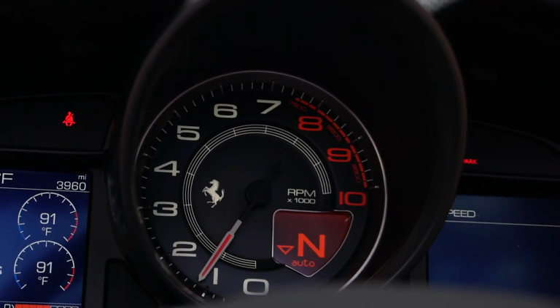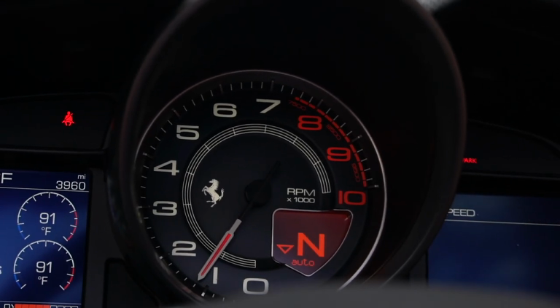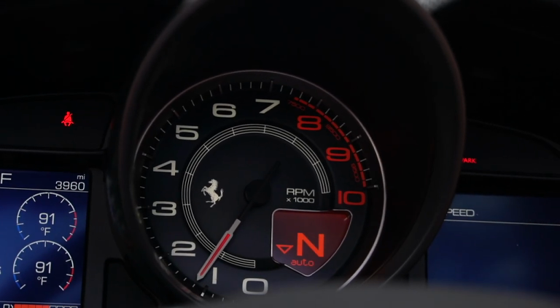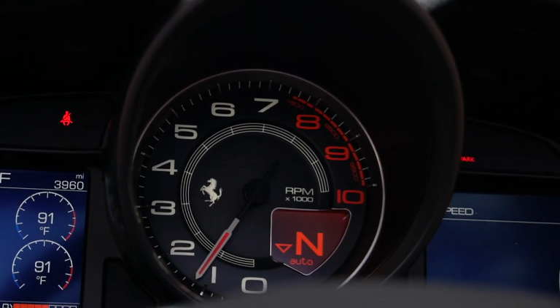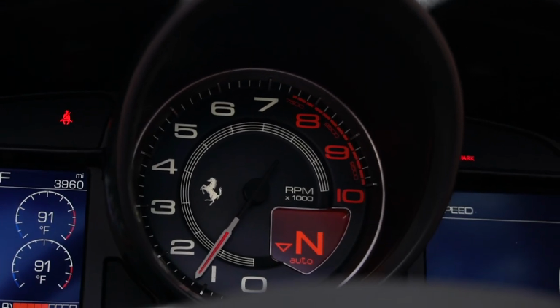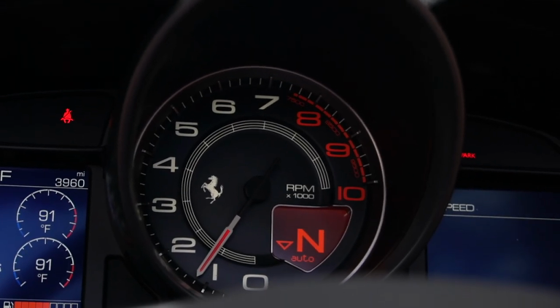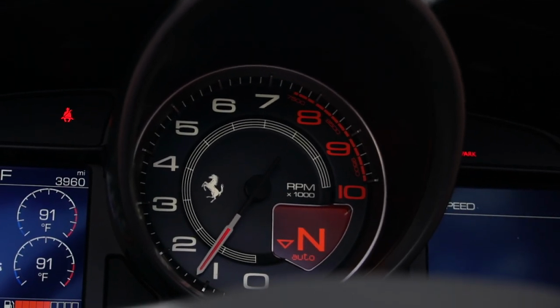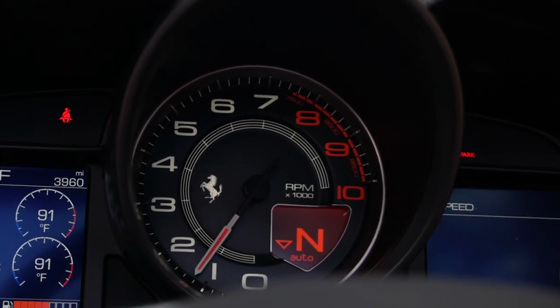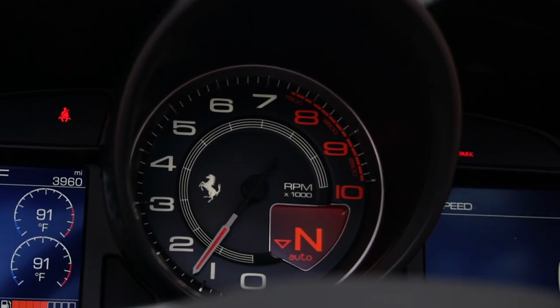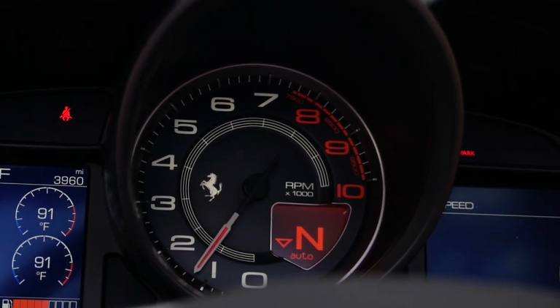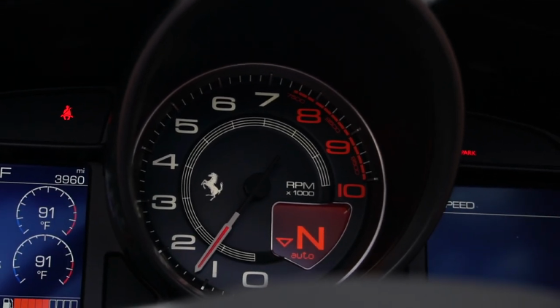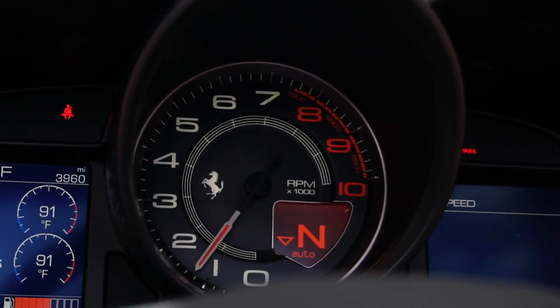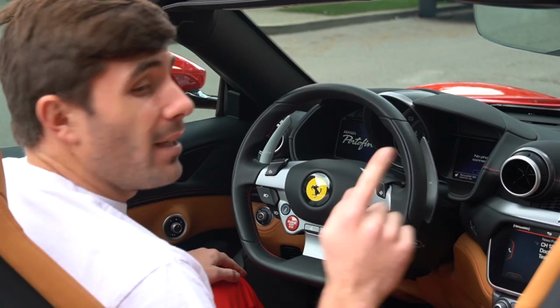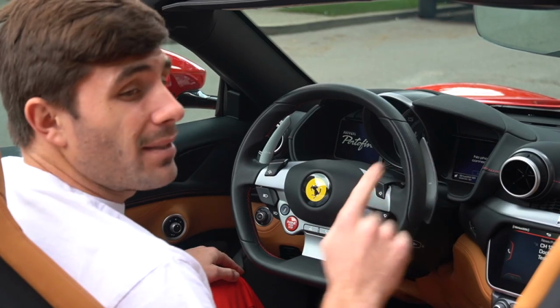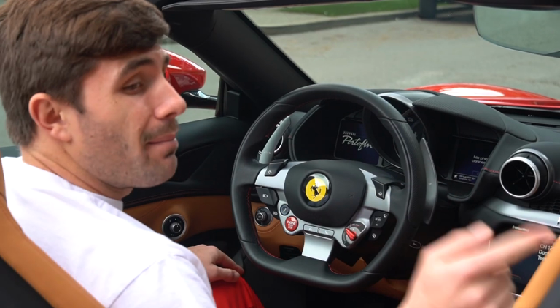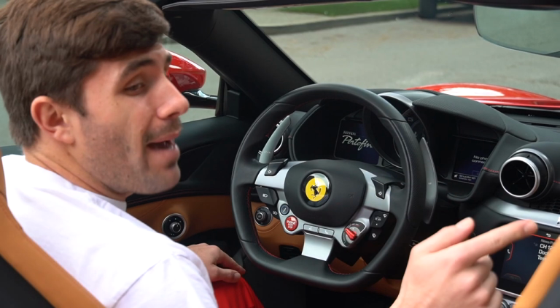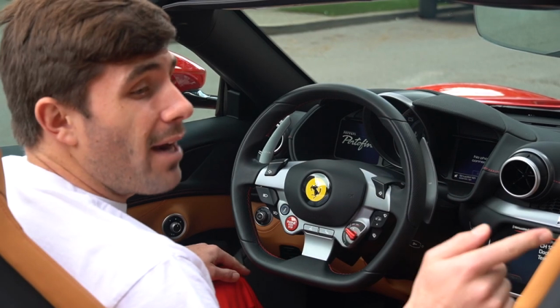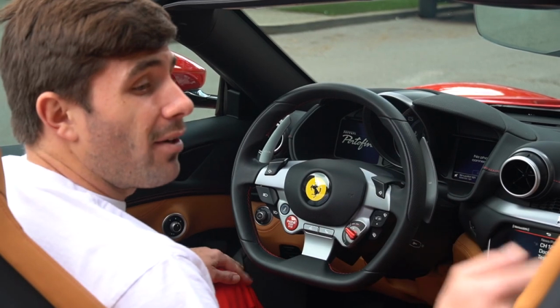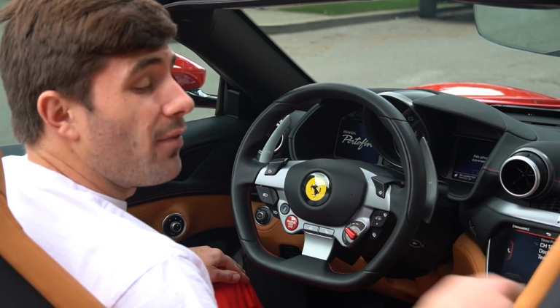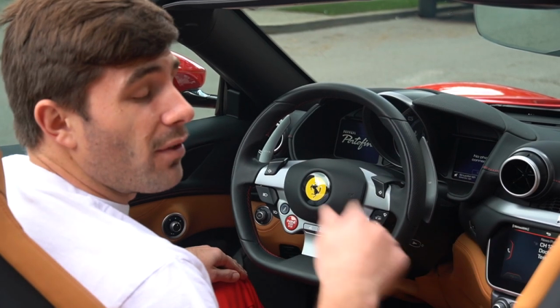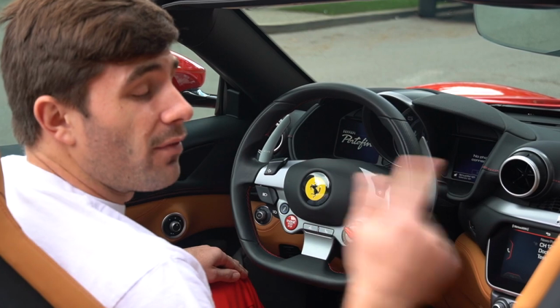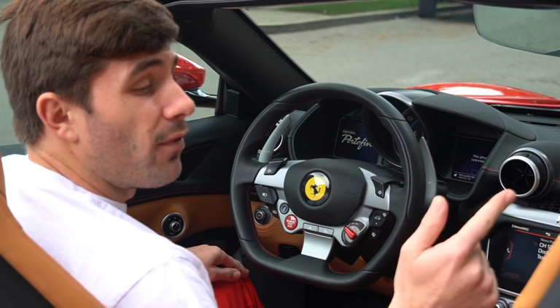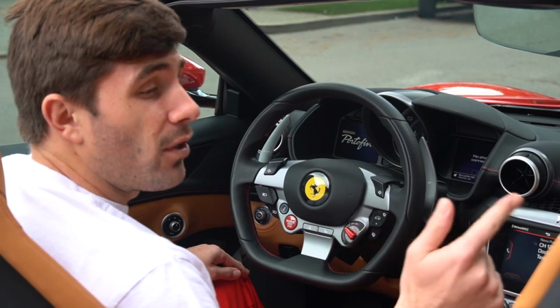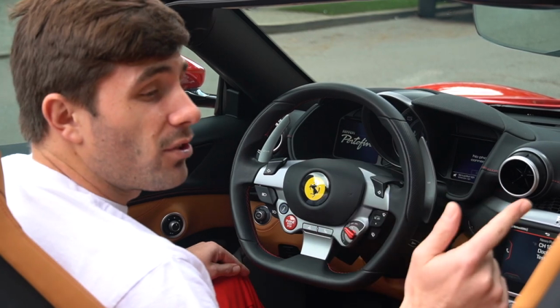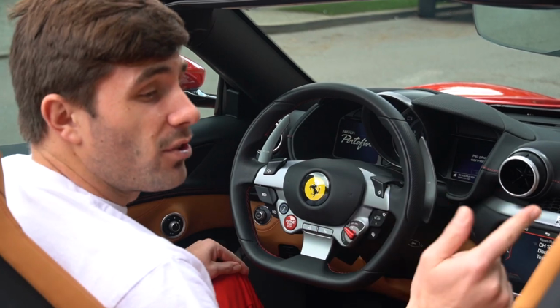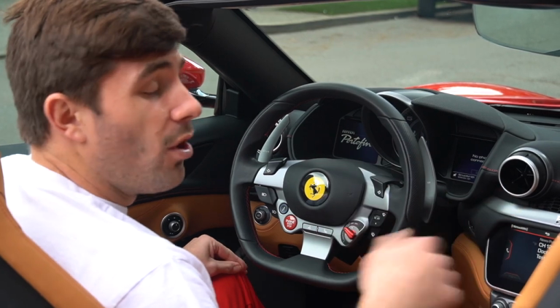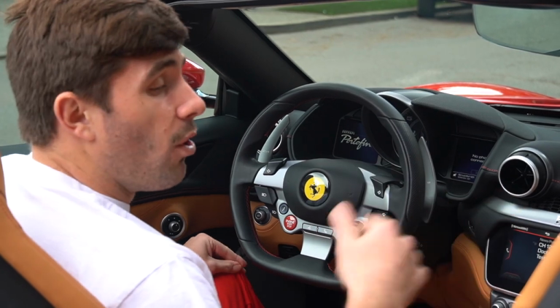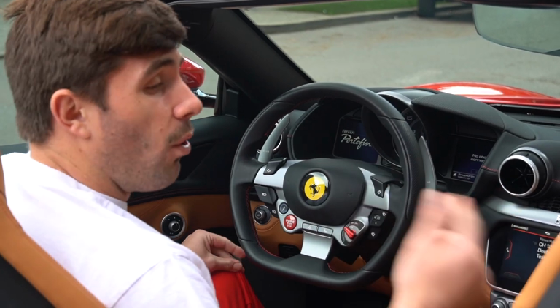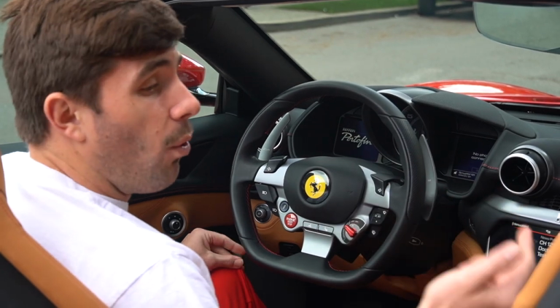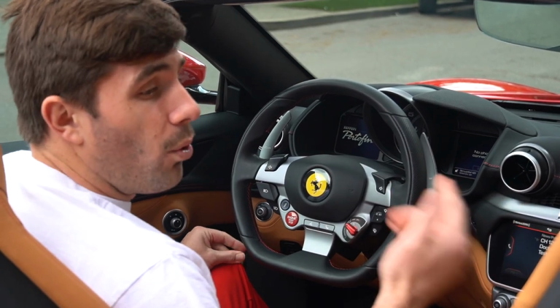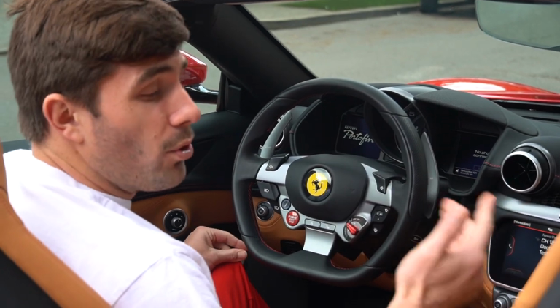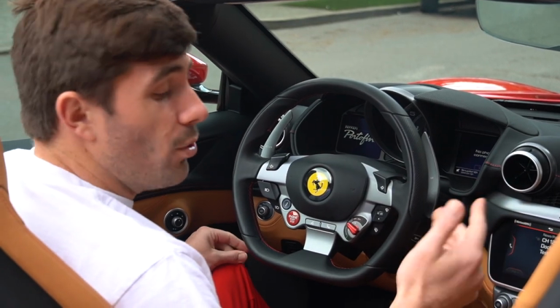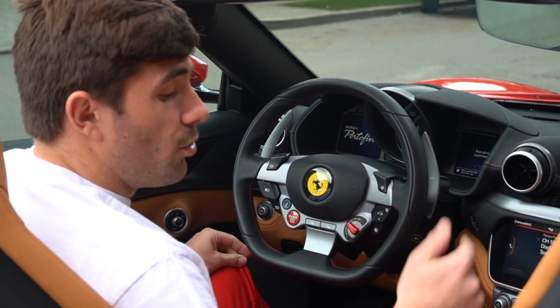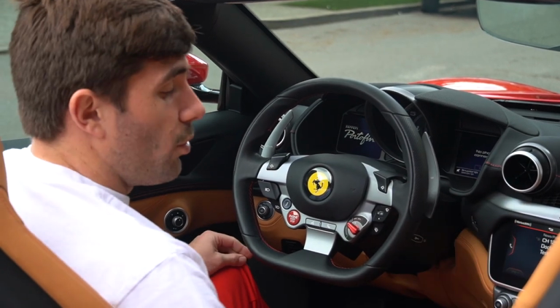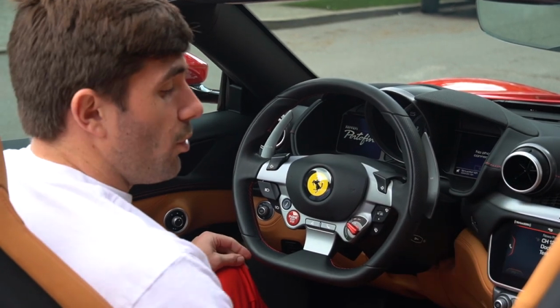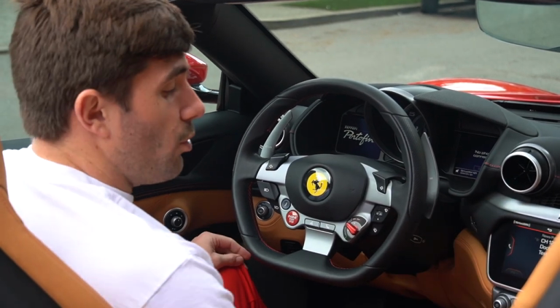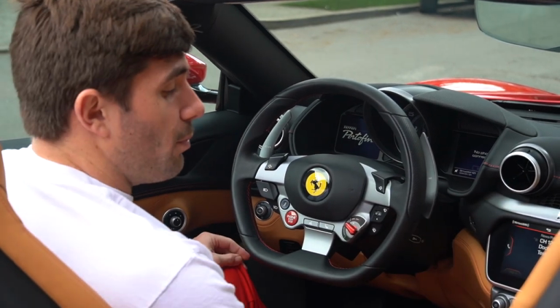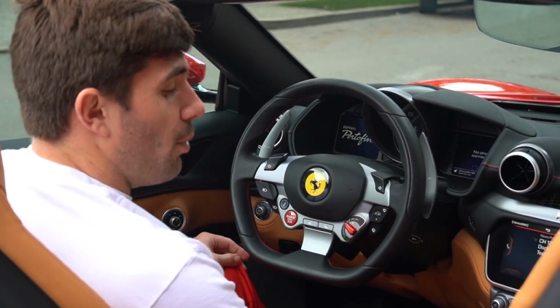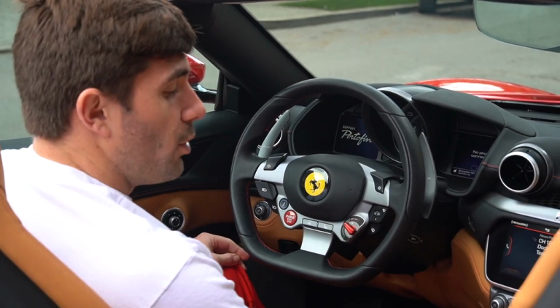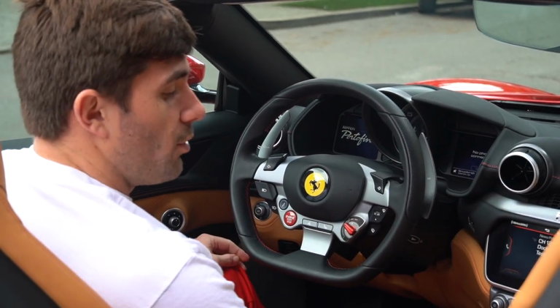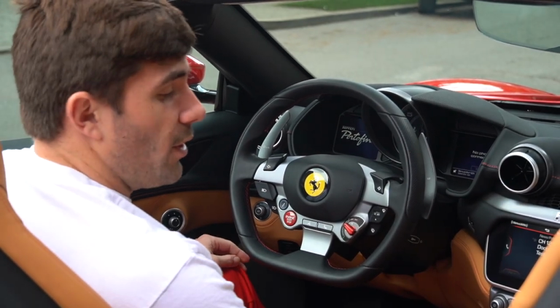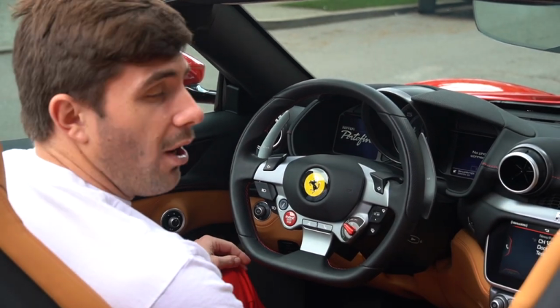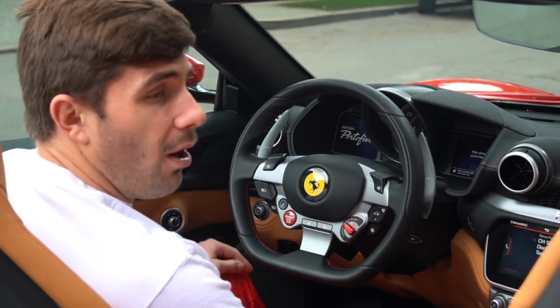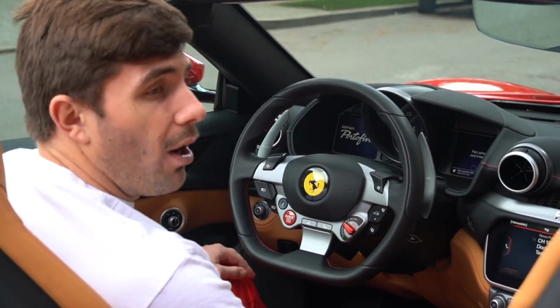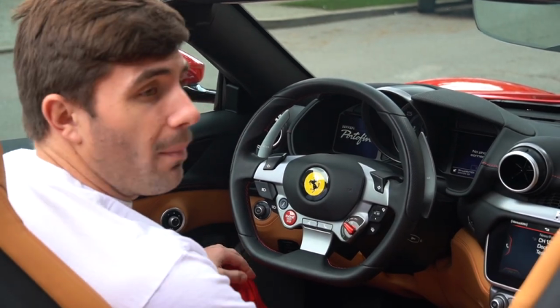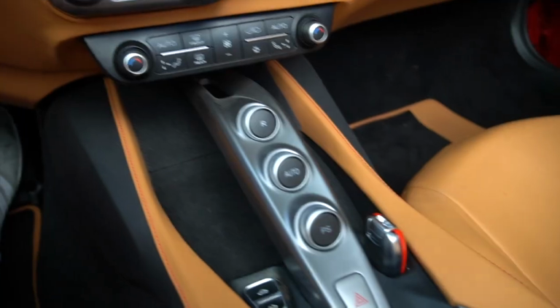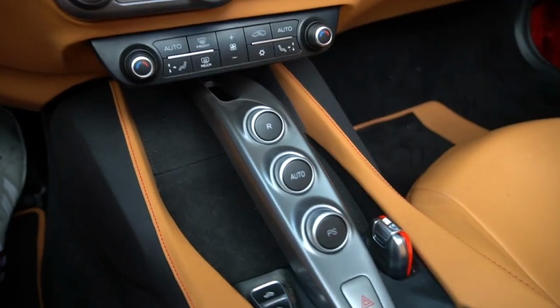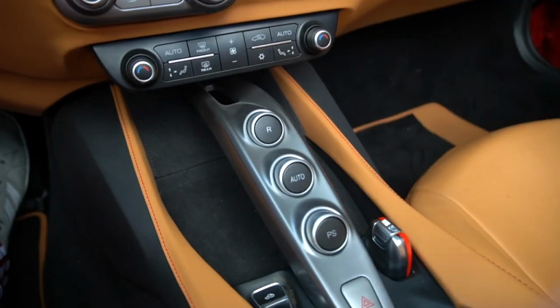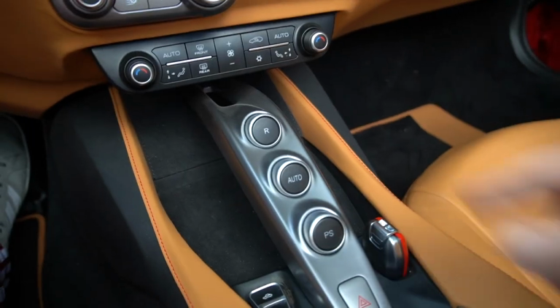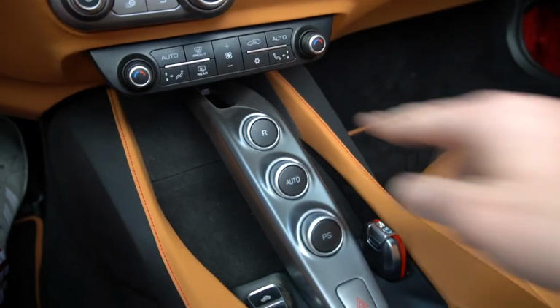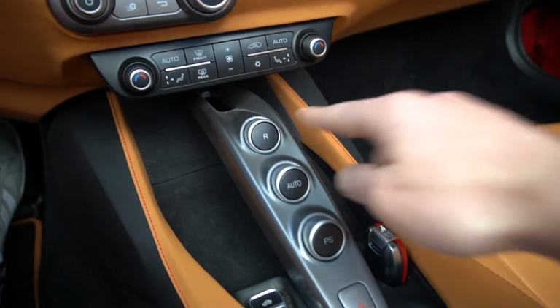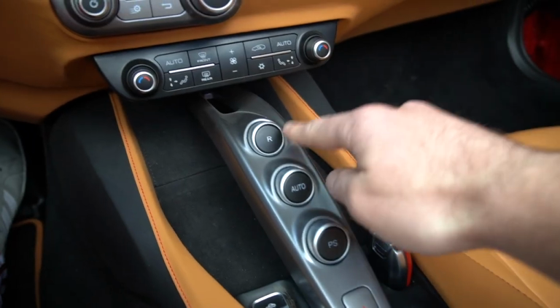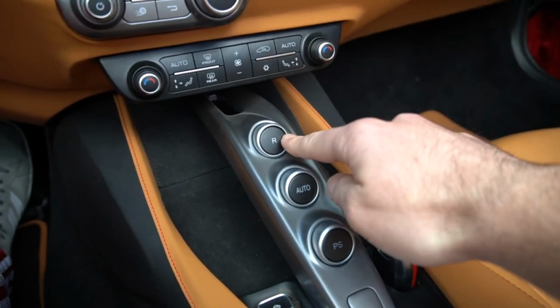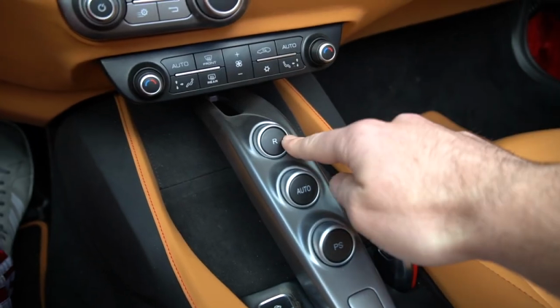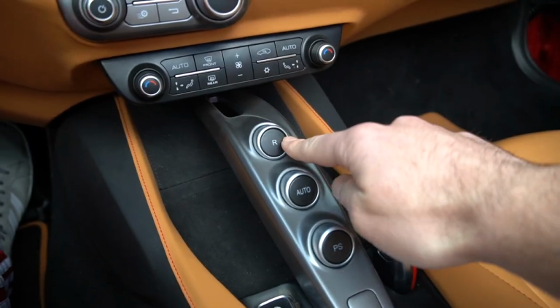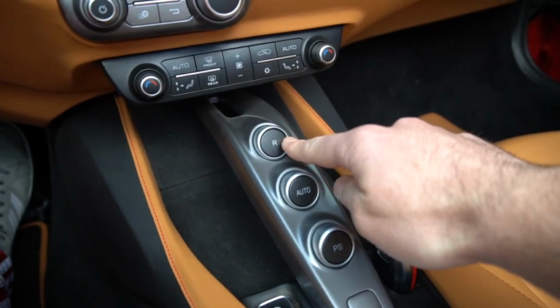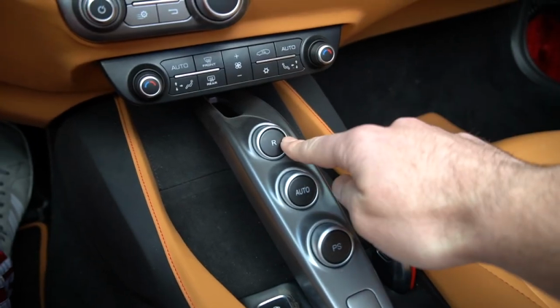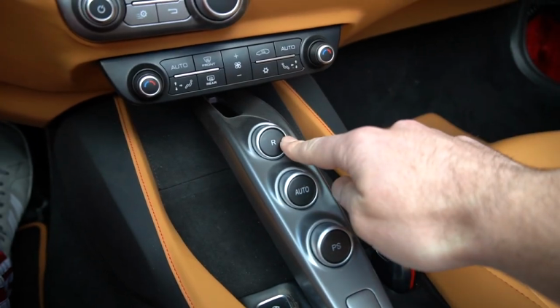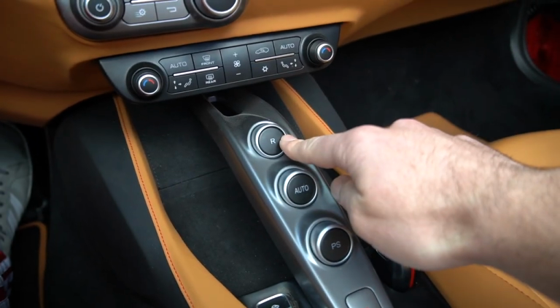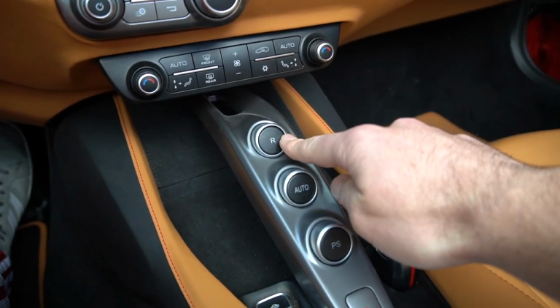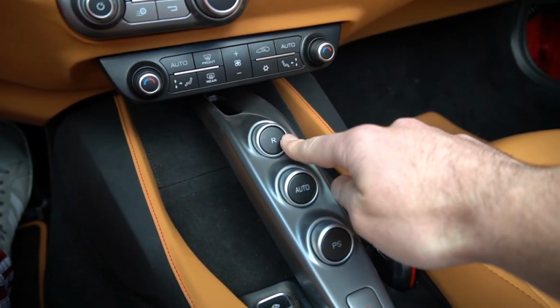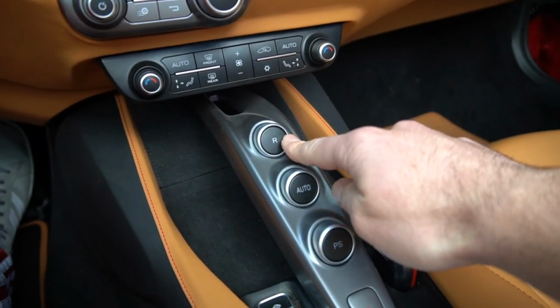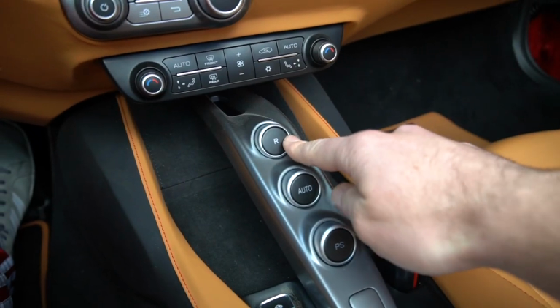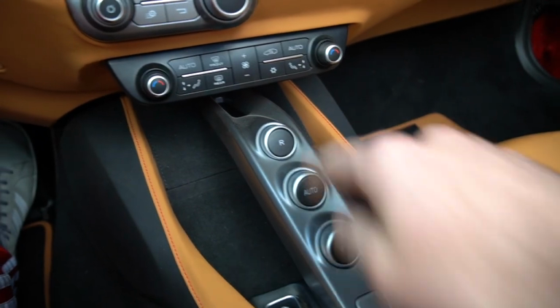To get into reverse, it doesn't matter if you're in first or neutral — you just push the R button down here and it'll get you straight into reverse.